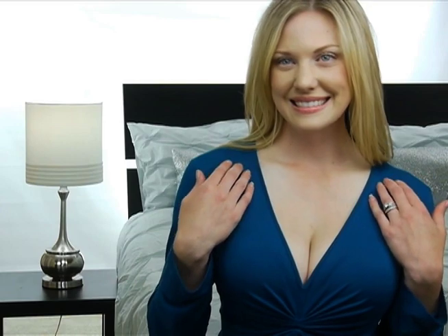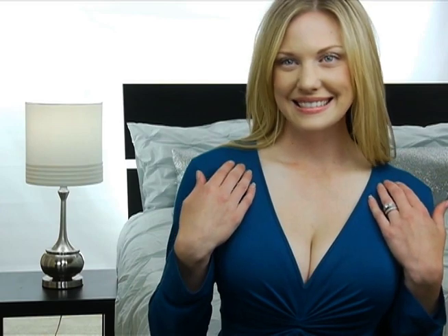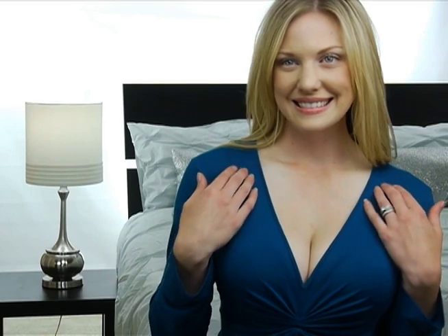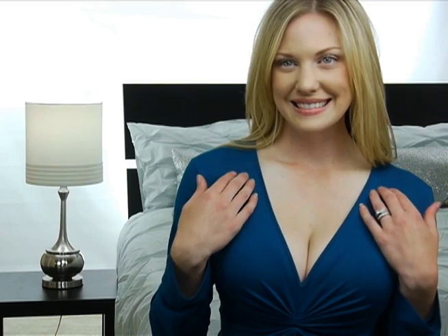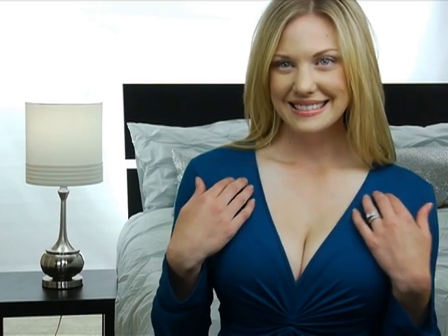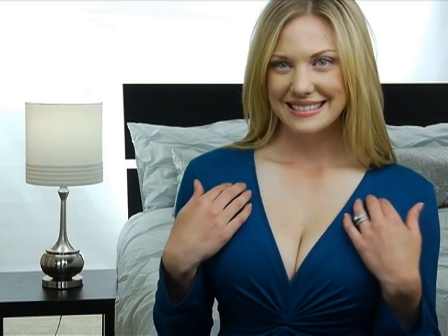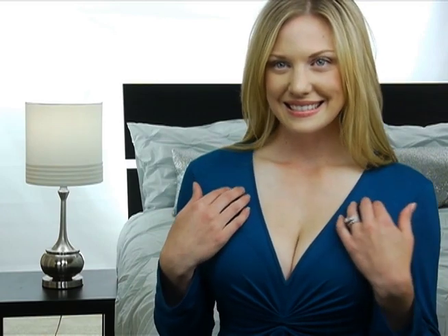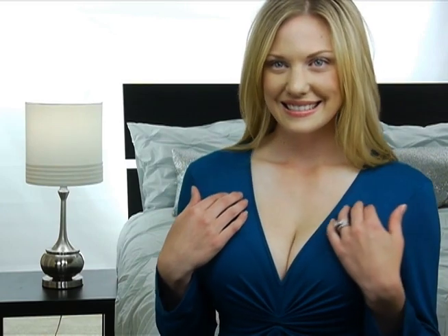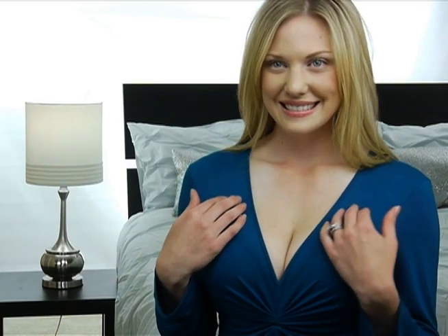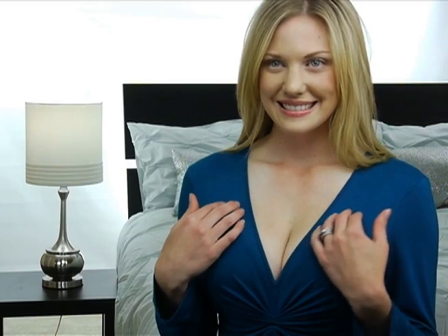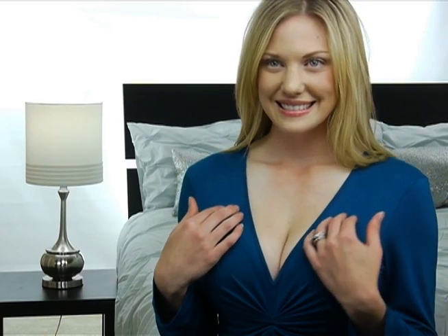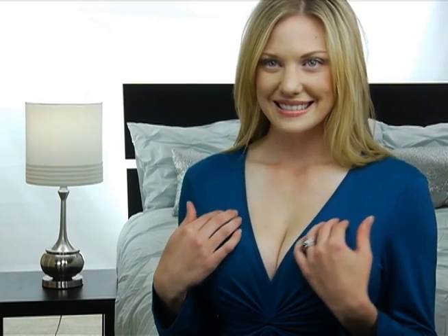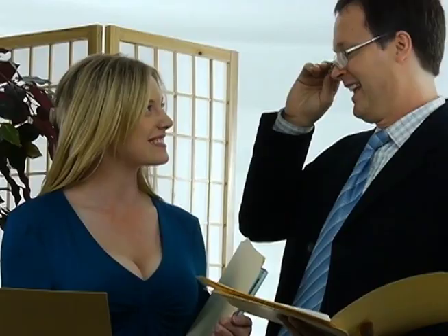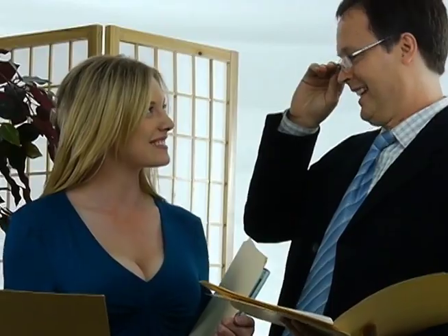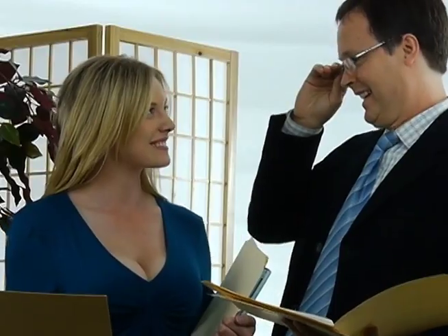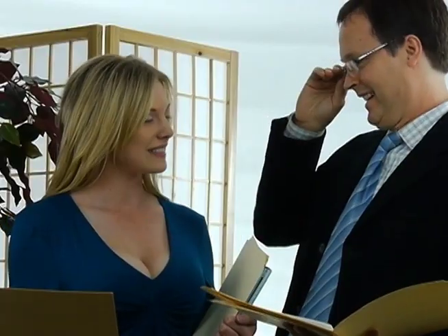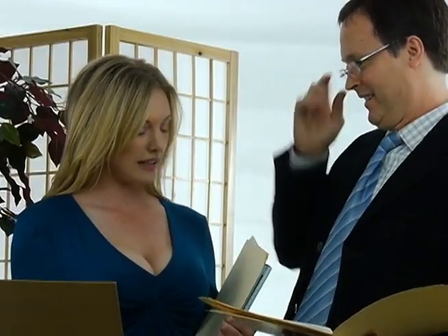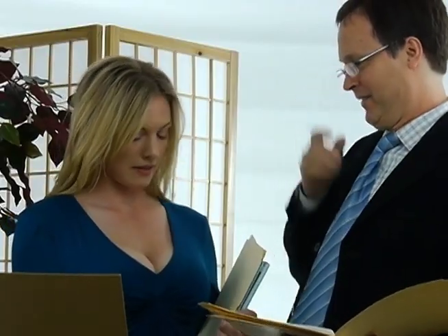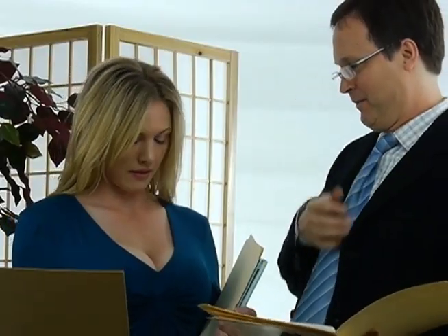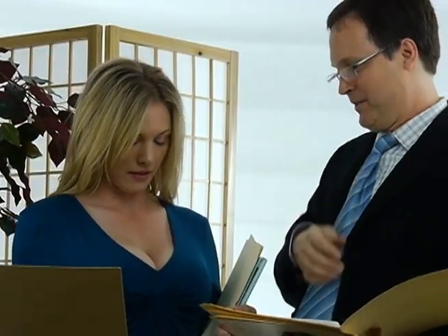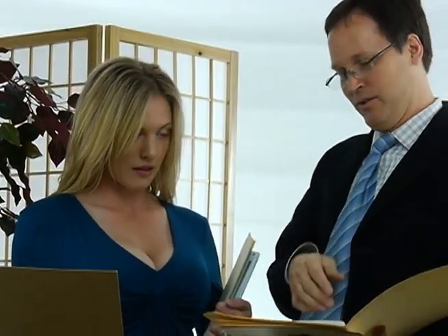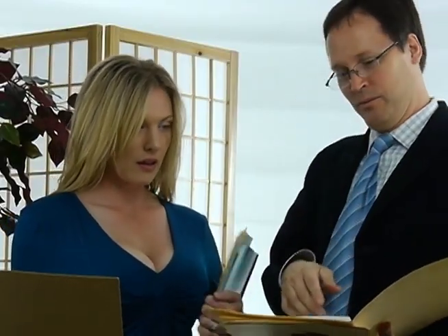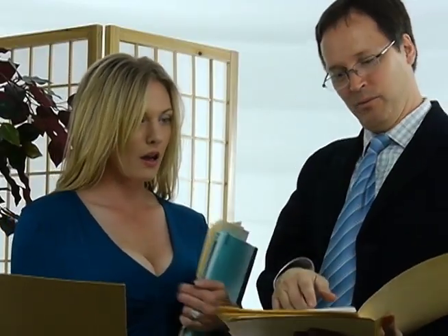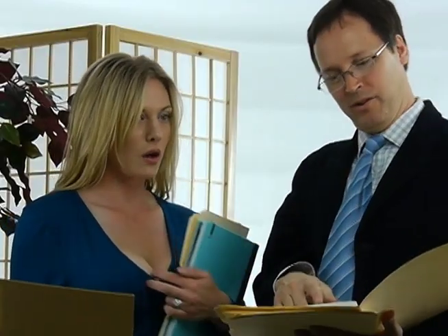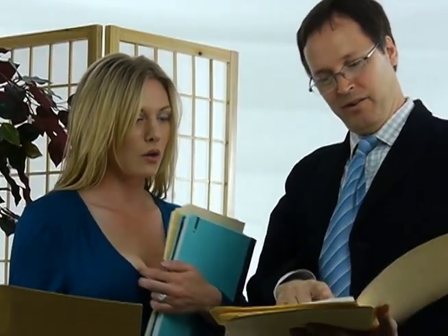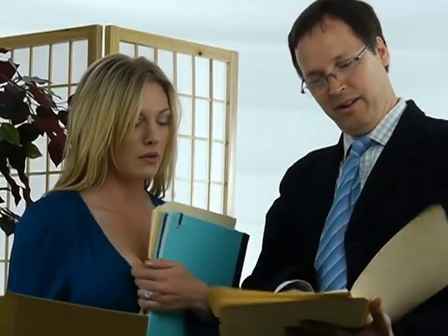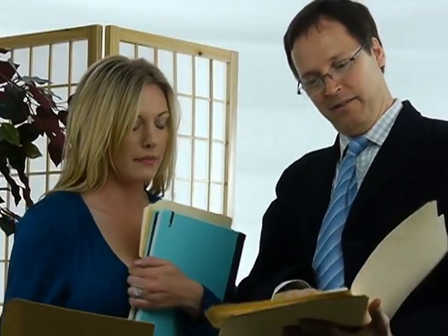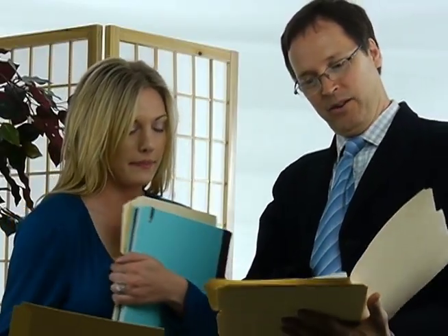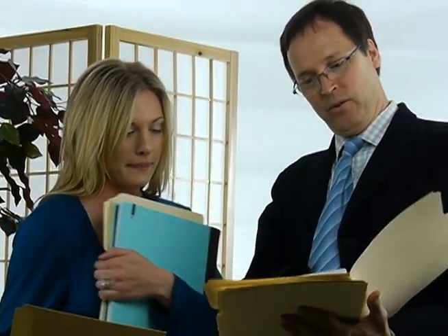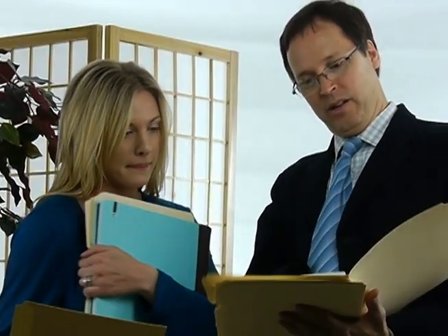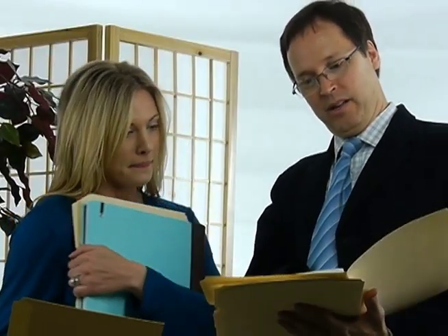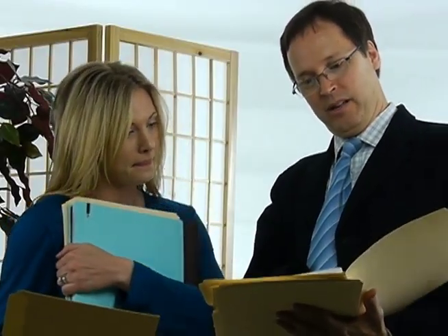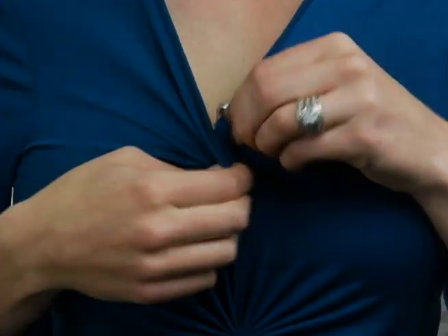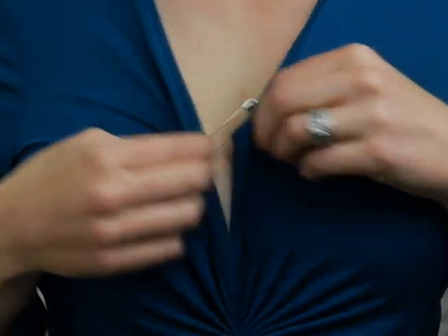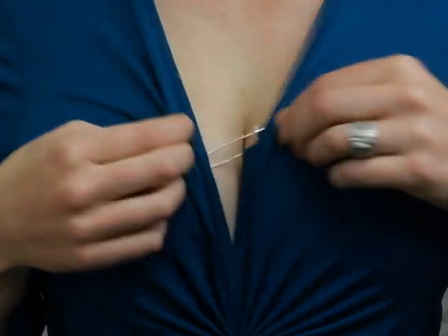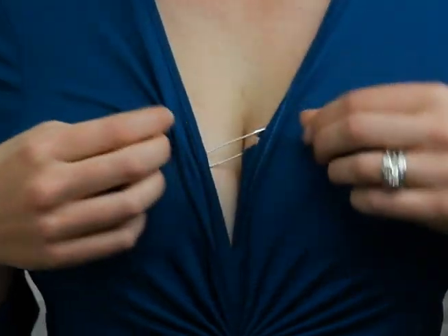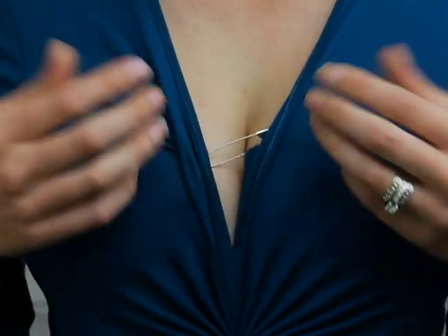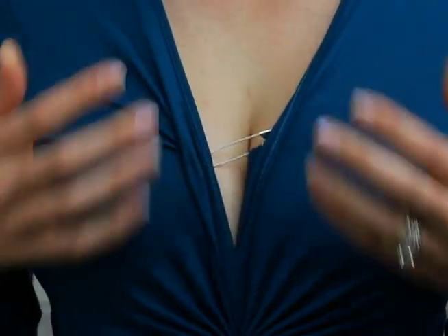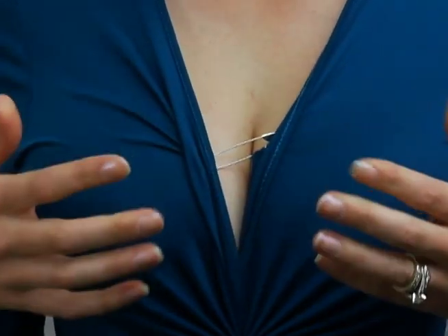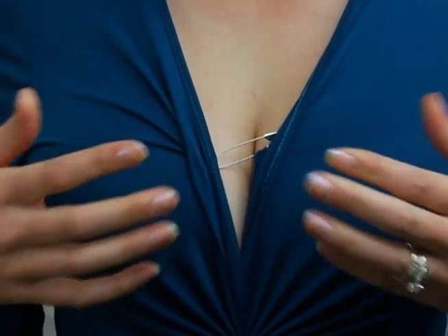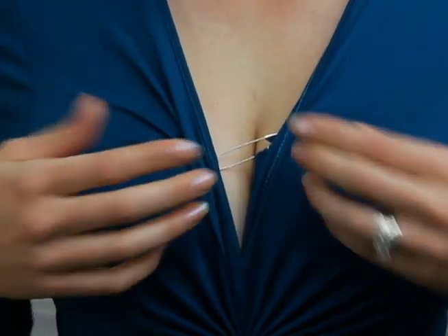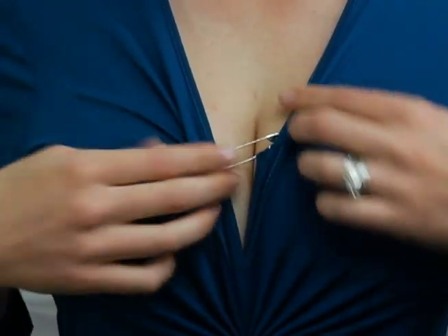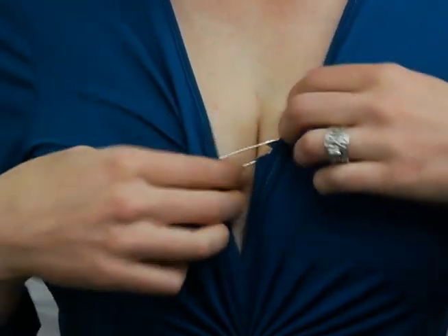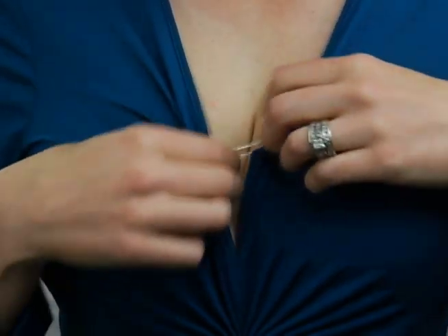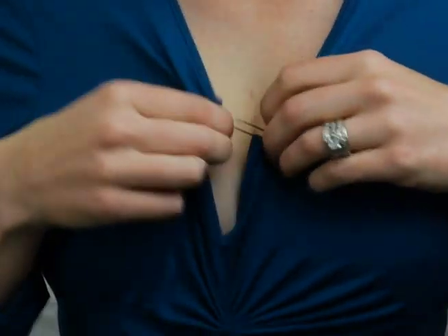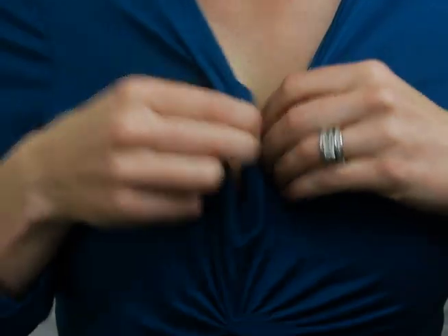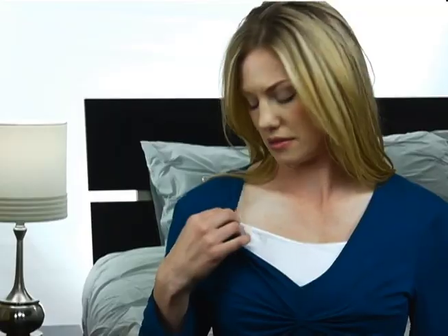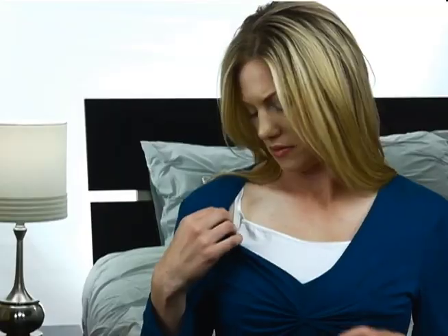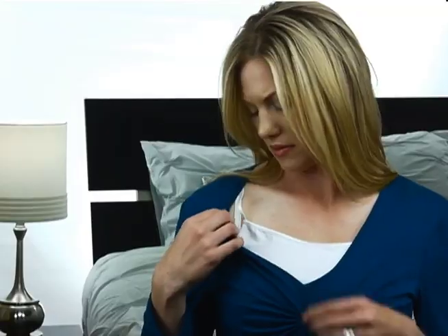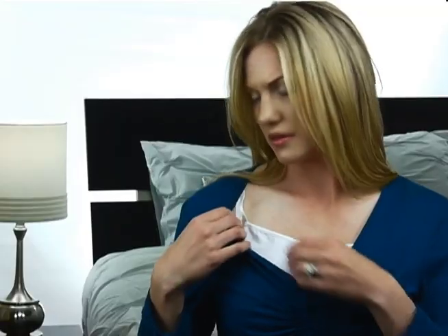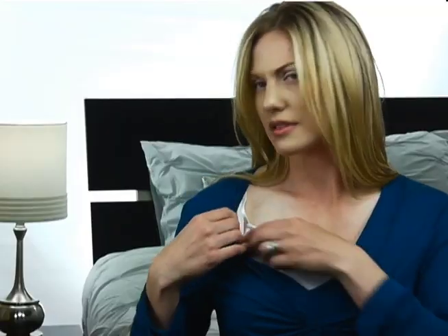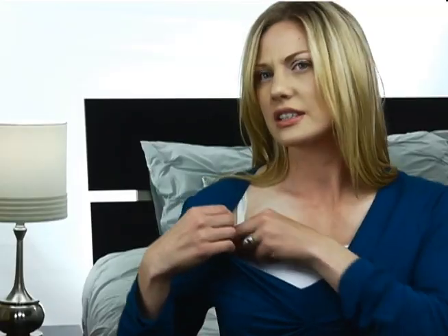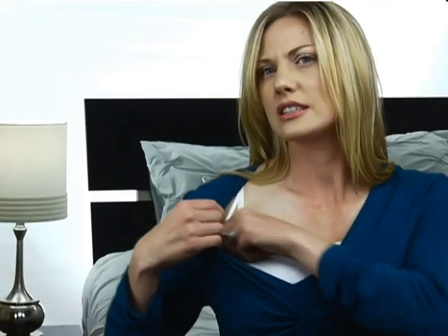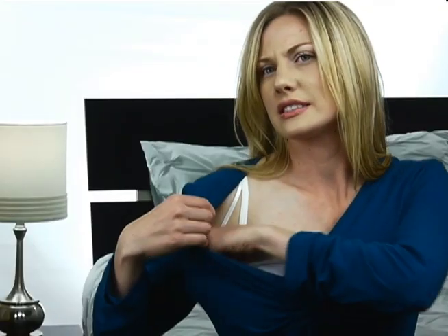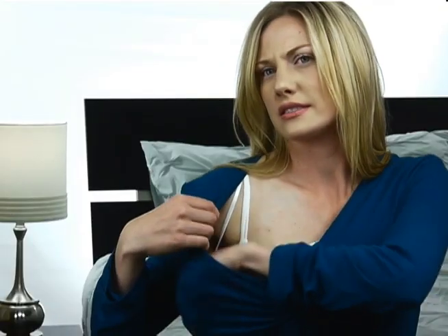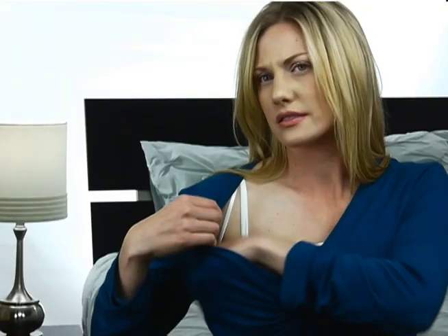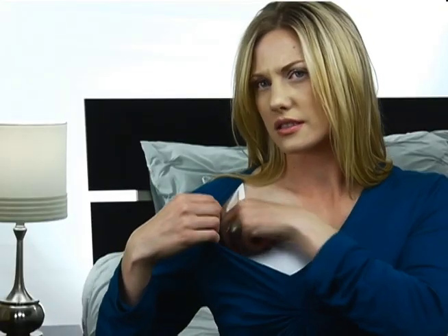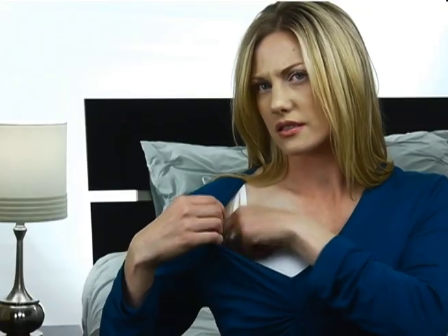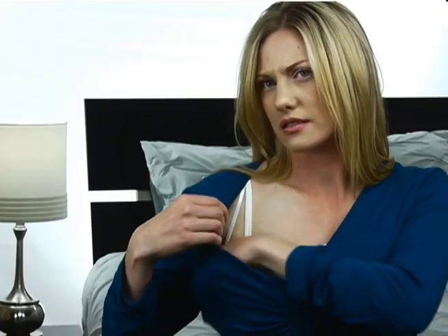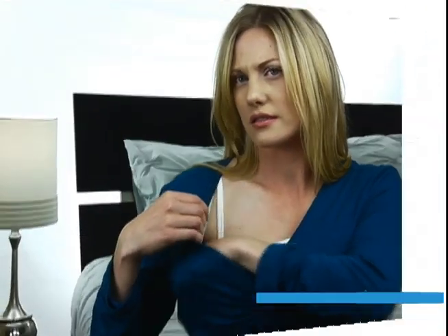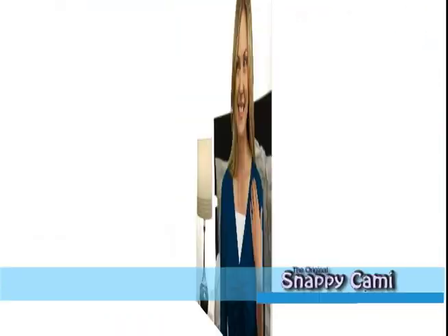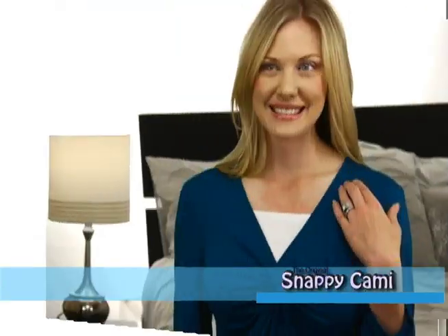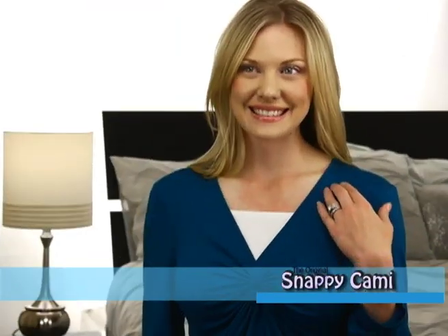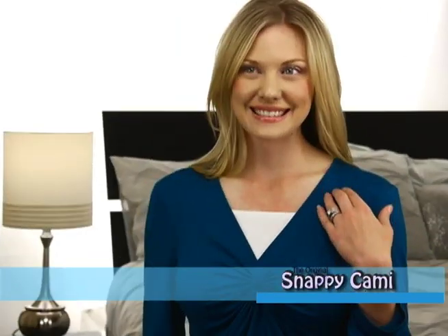You love that low-cut top, but sometimes you may need more coverage. You've damaged outfits and bras with pins, clips, and tried uncomfortable cami slips.